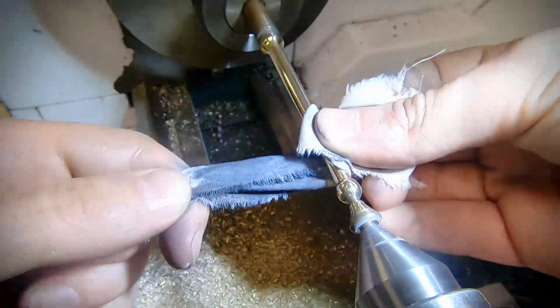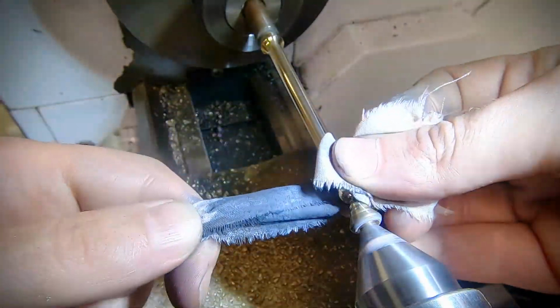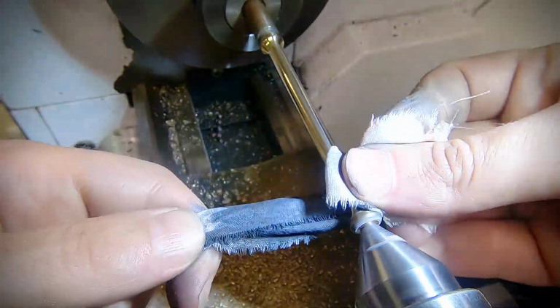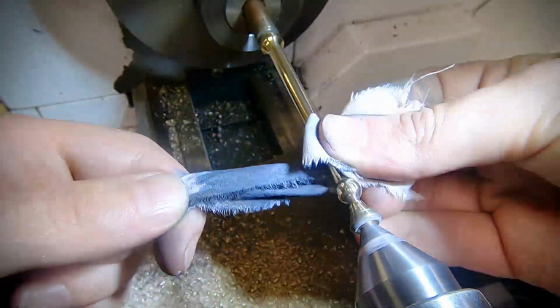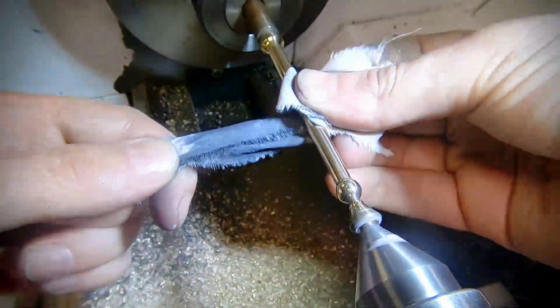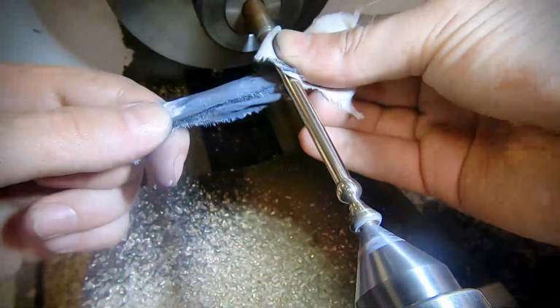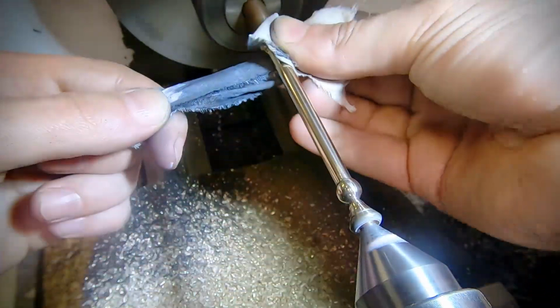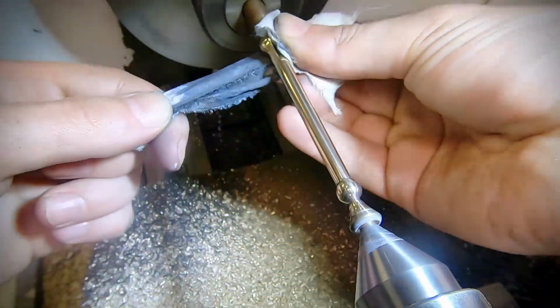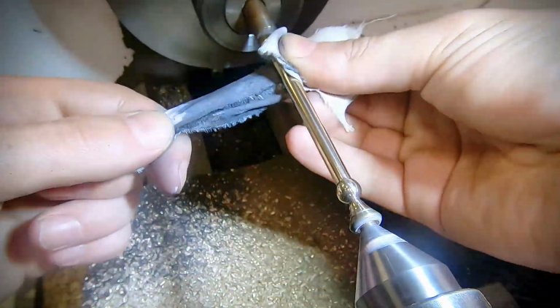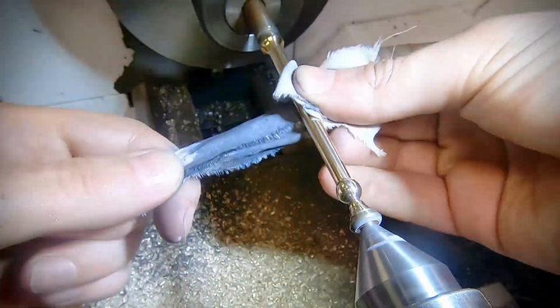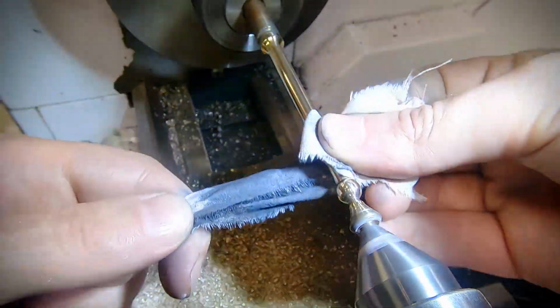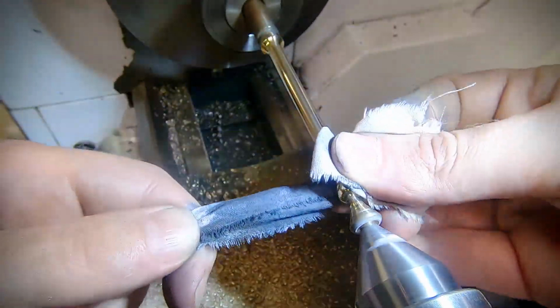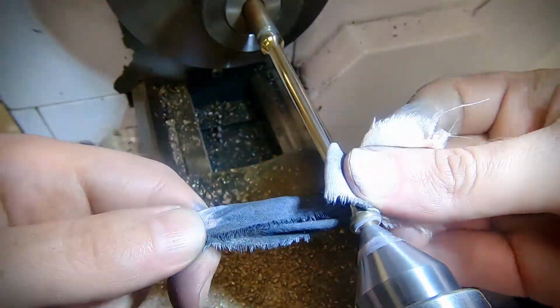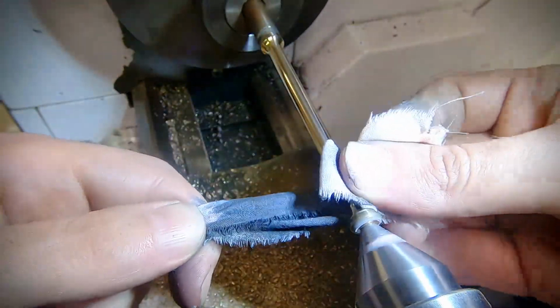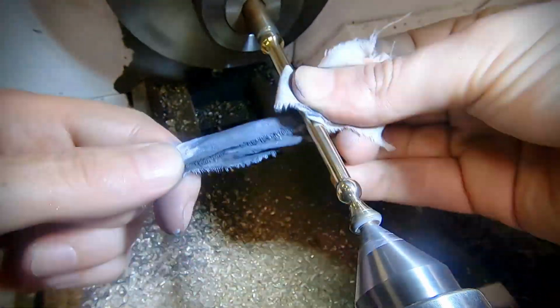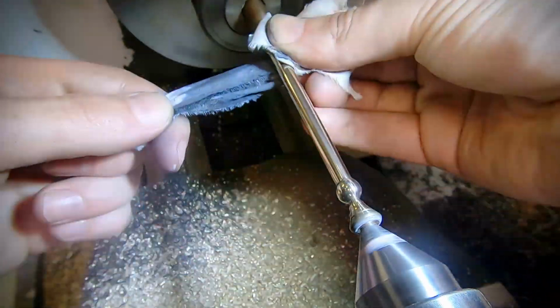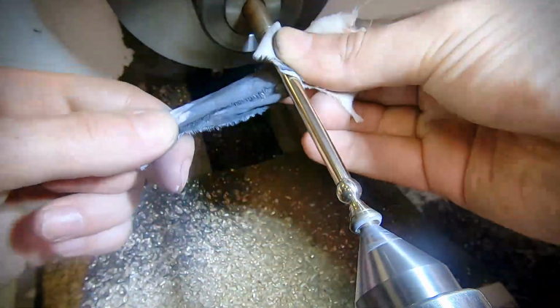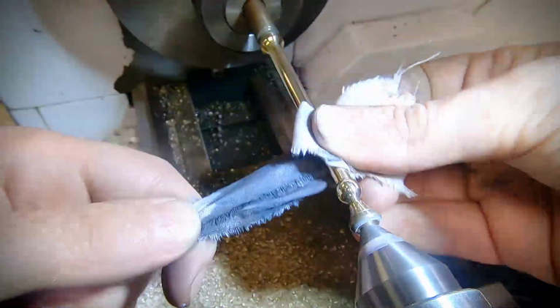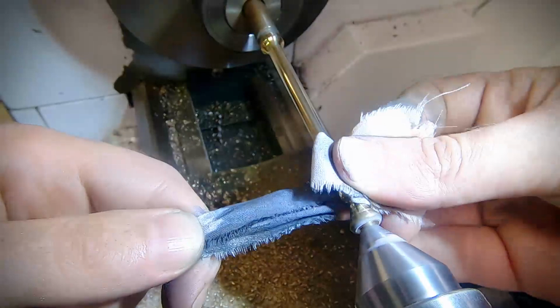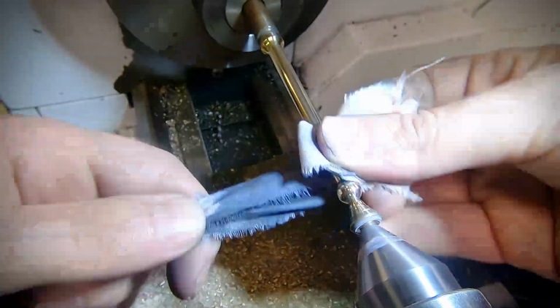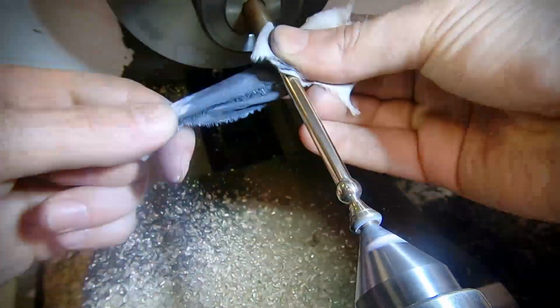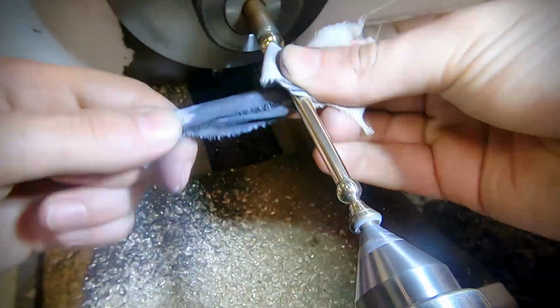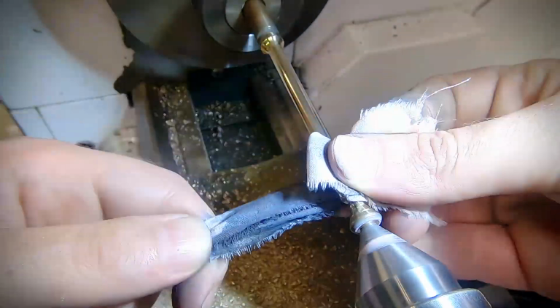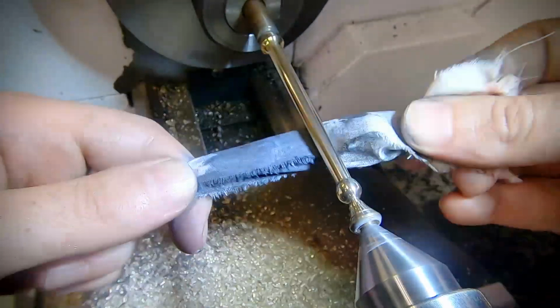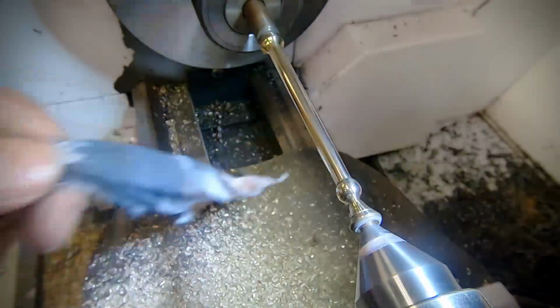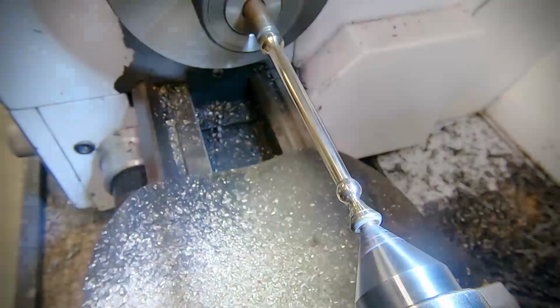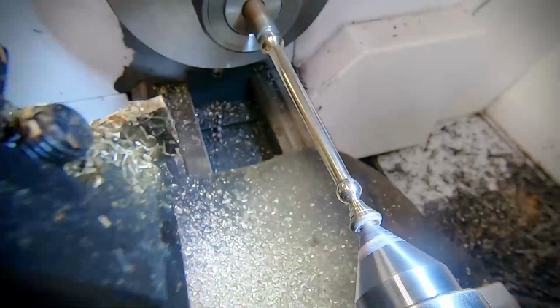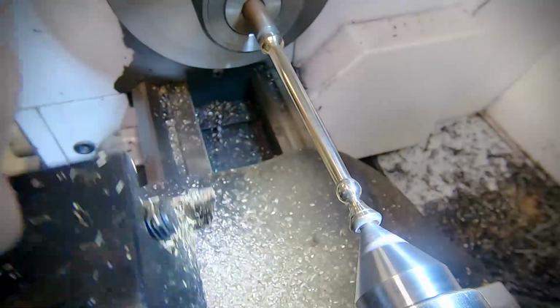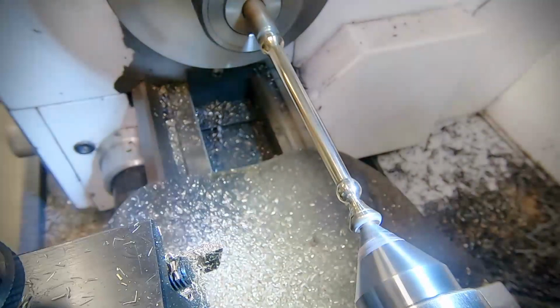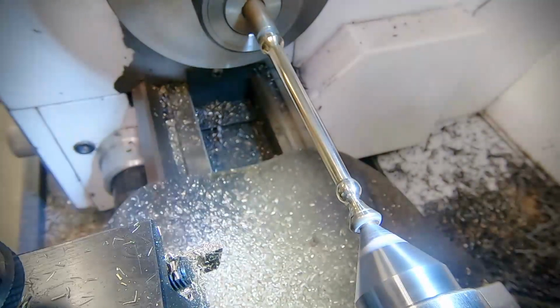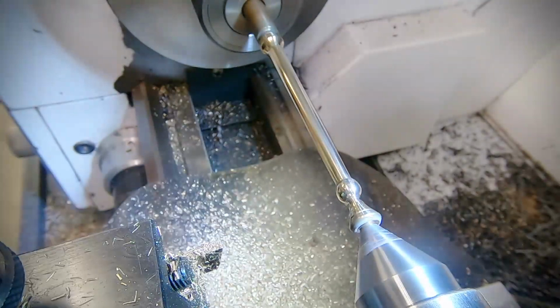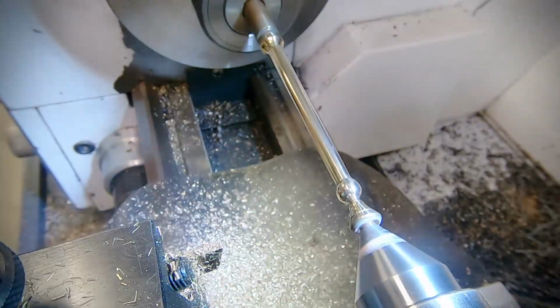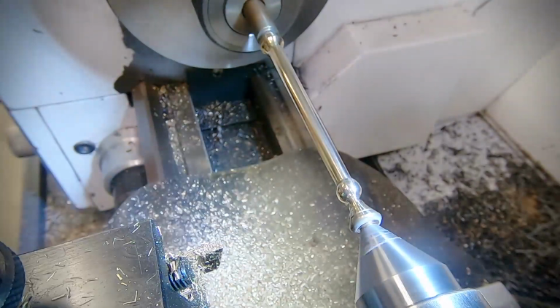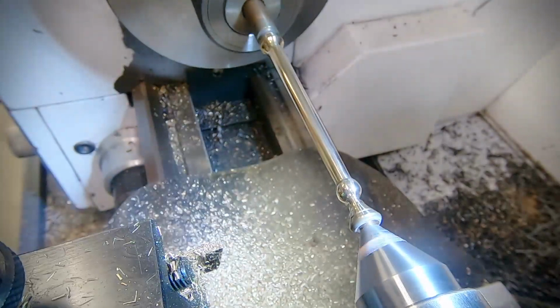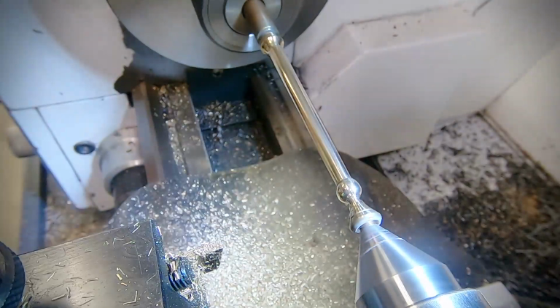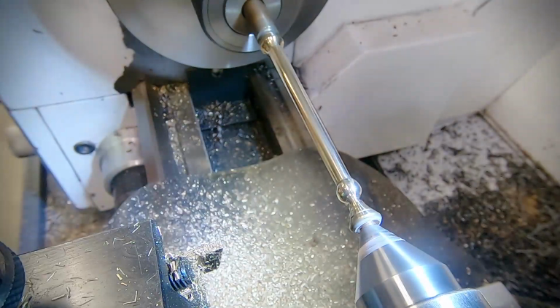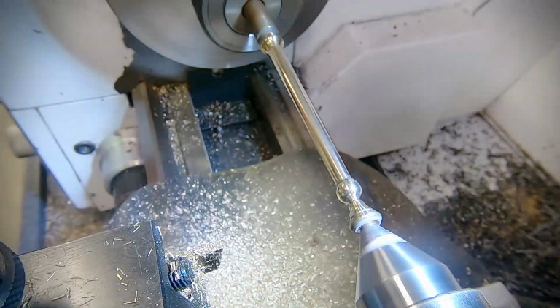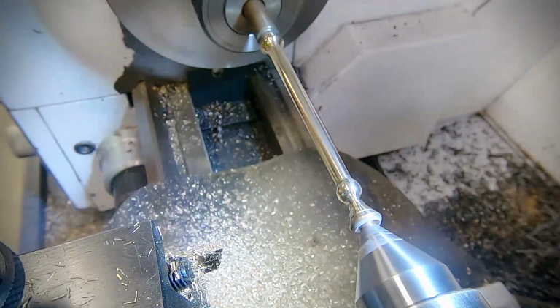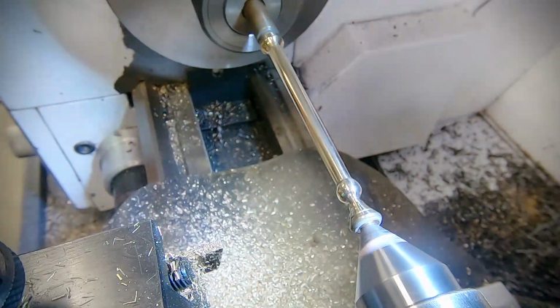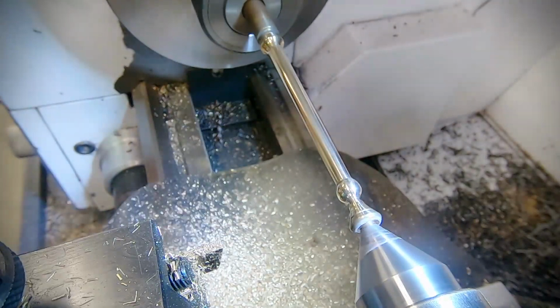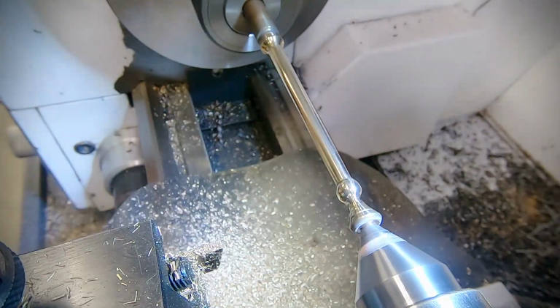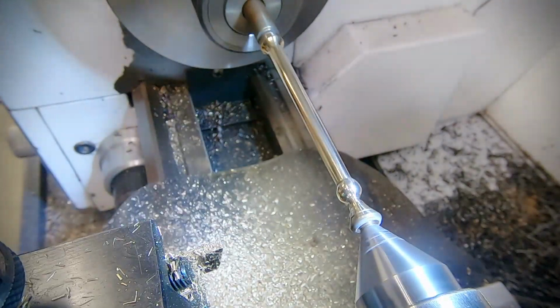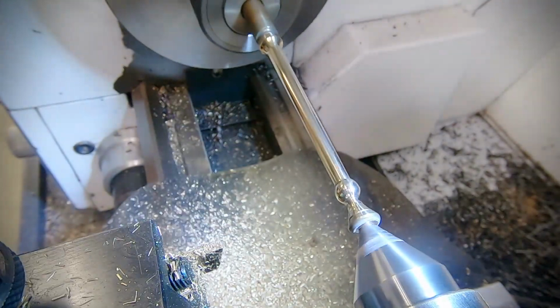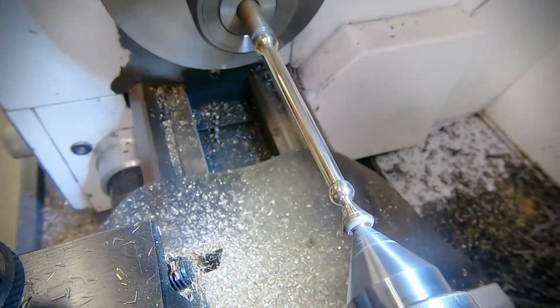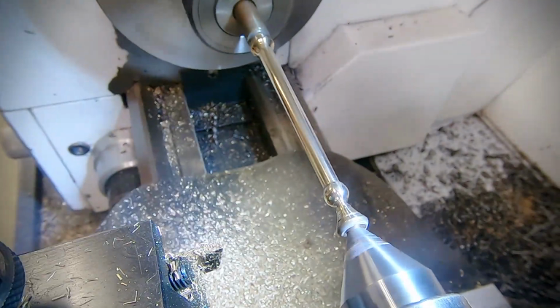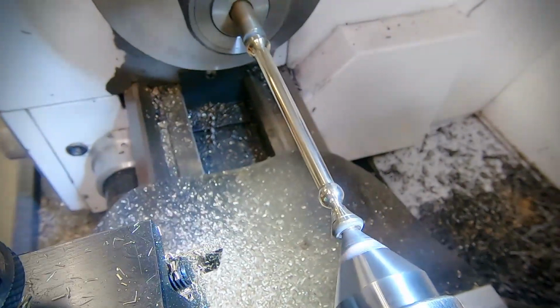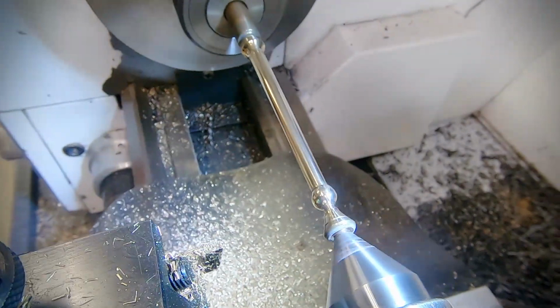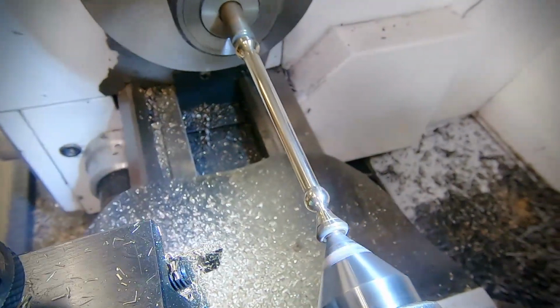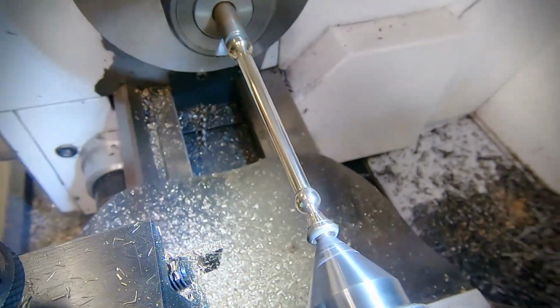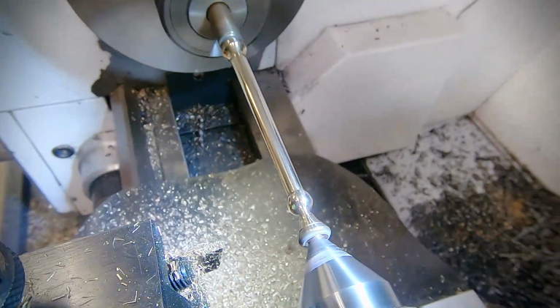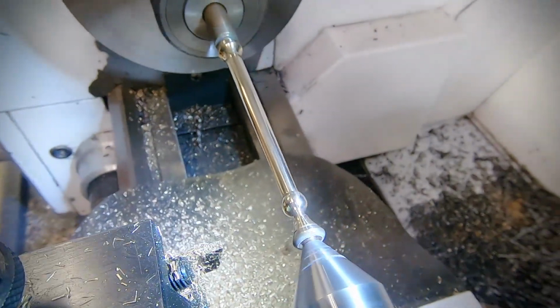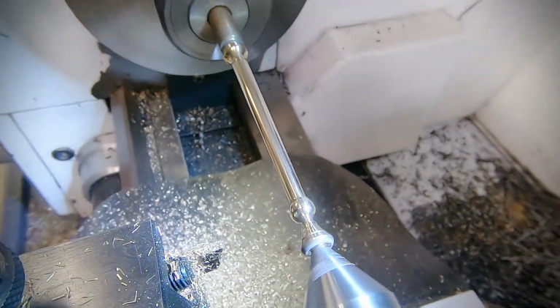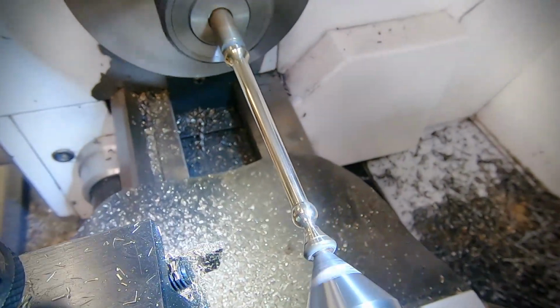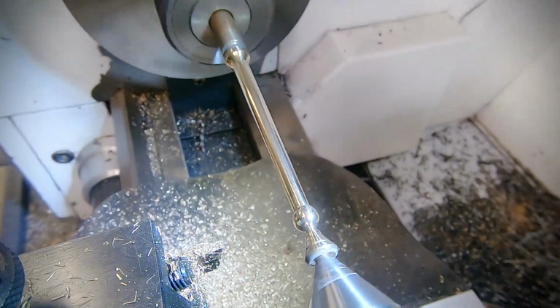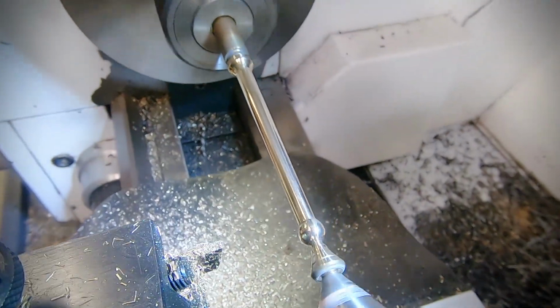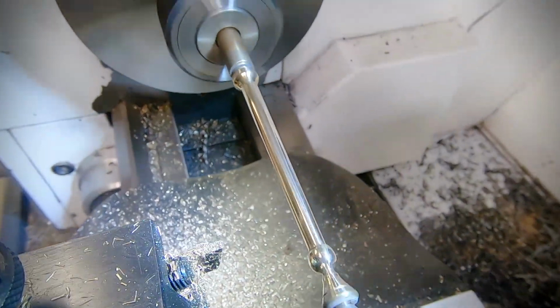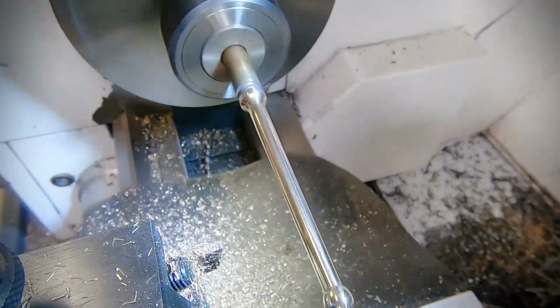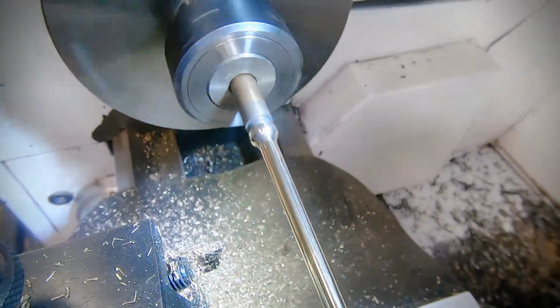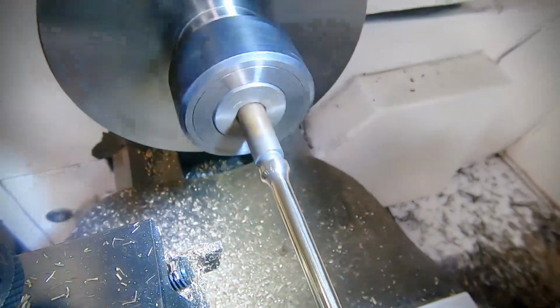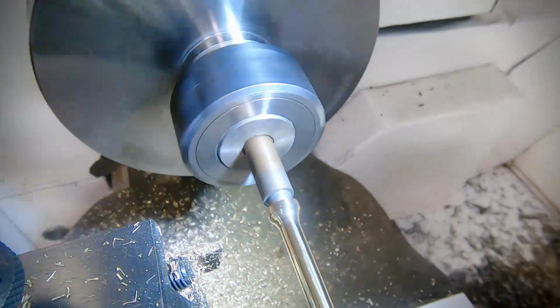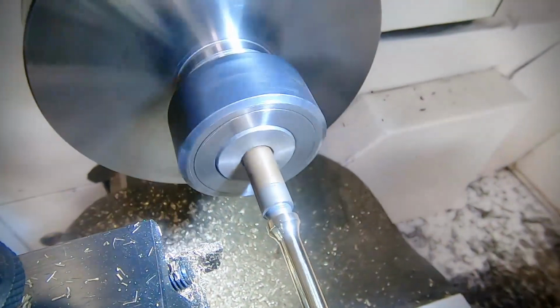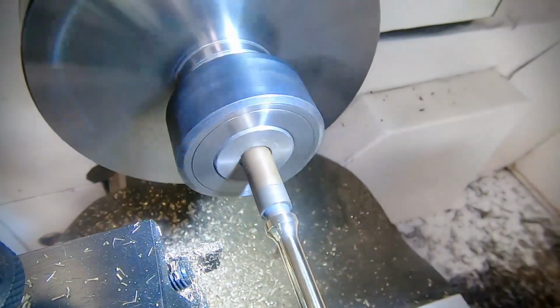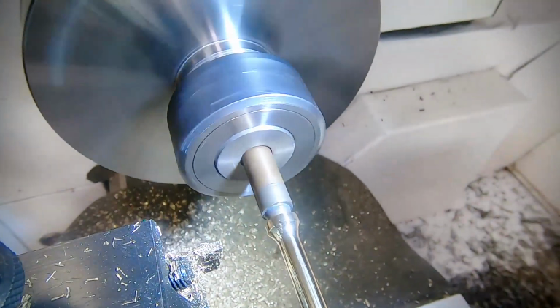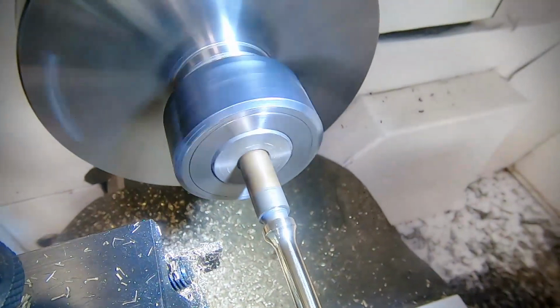With that done it's time to finish the pin that goes through the foot plug. For this I'm using the parting tool to finish it to the correct diameter and length.